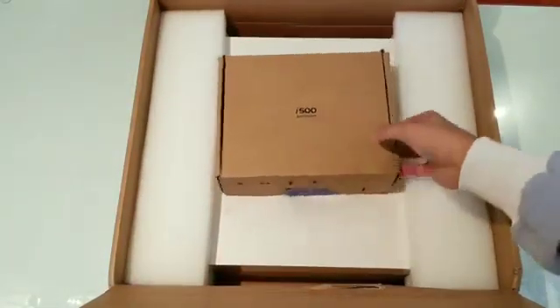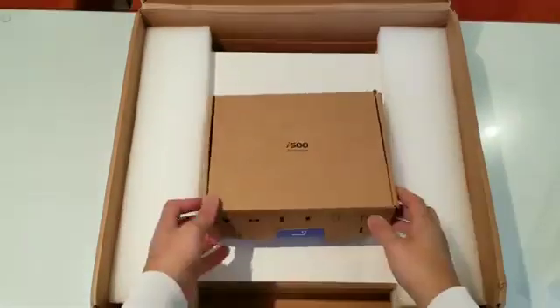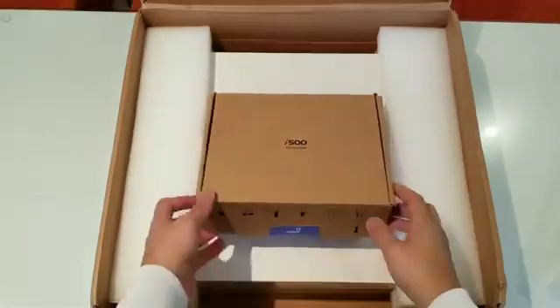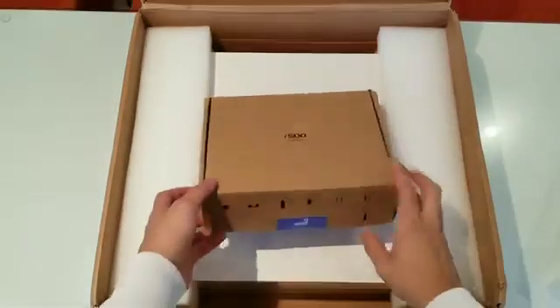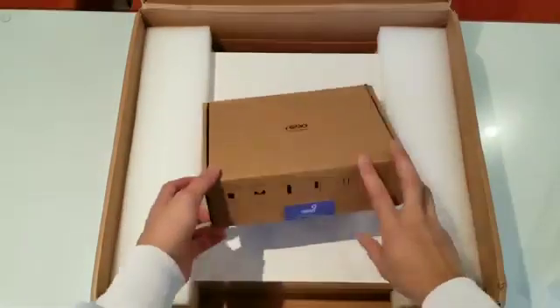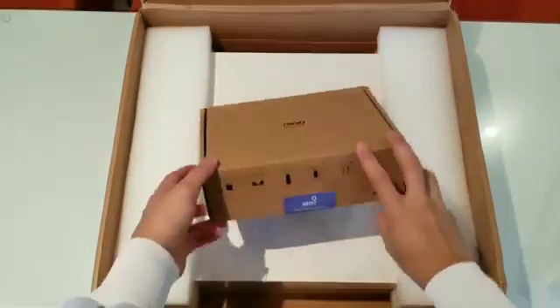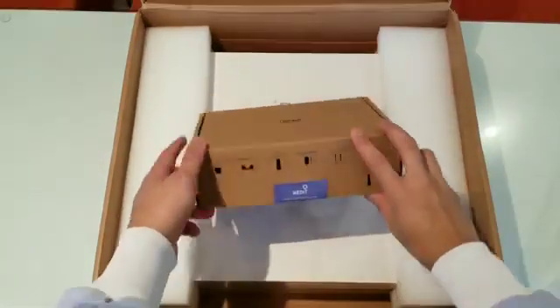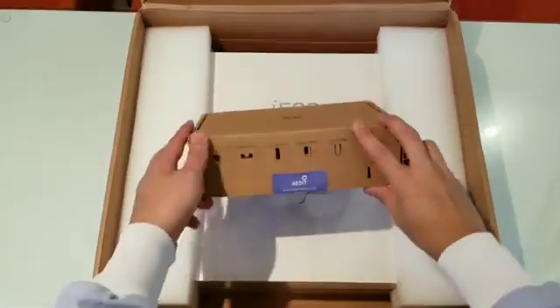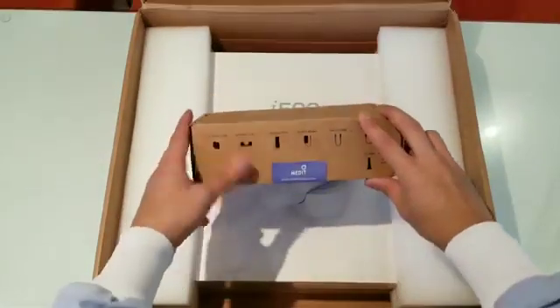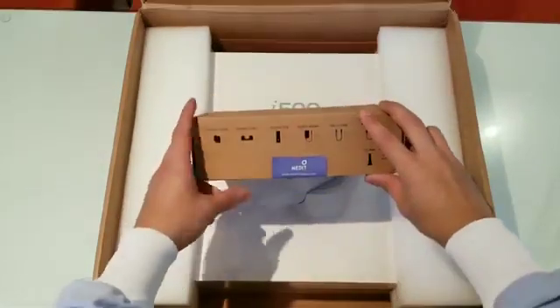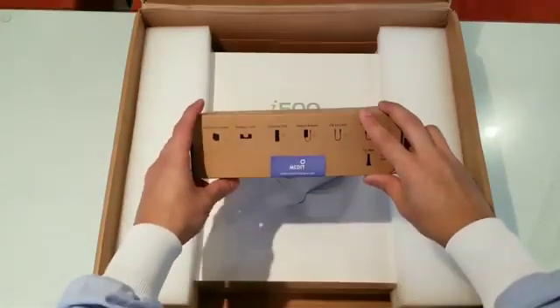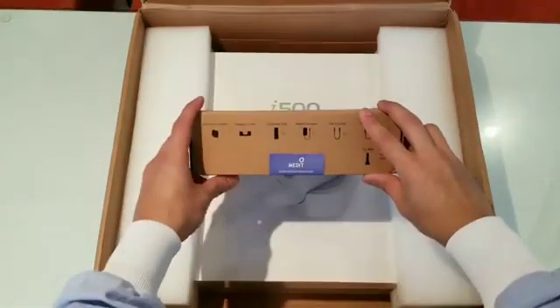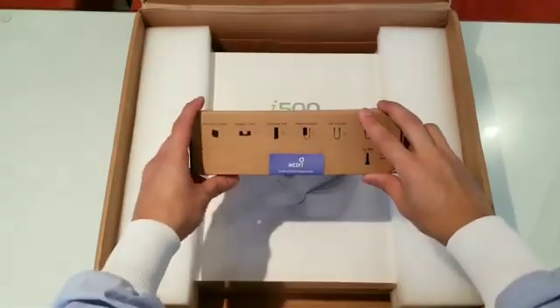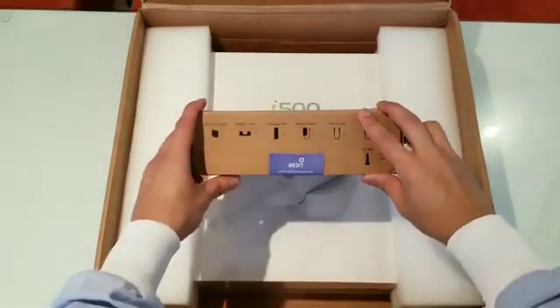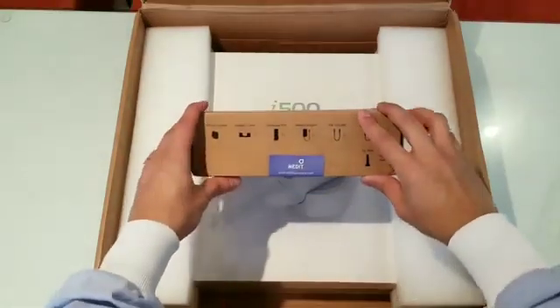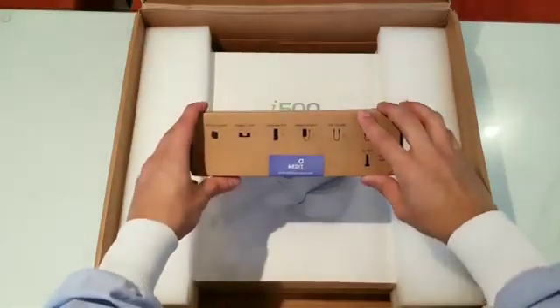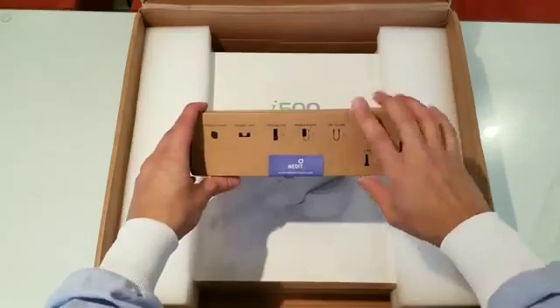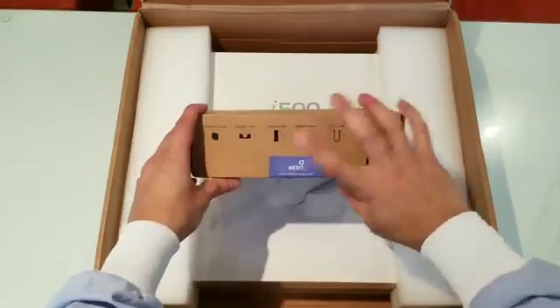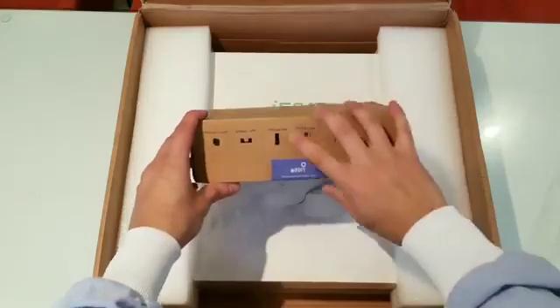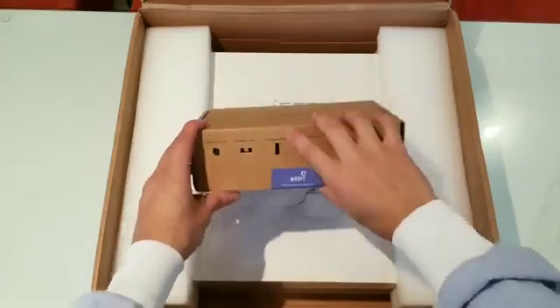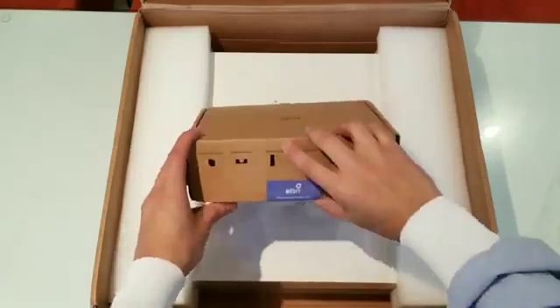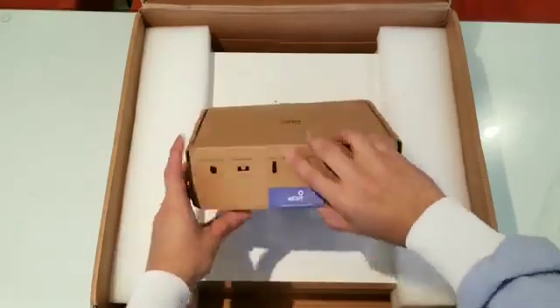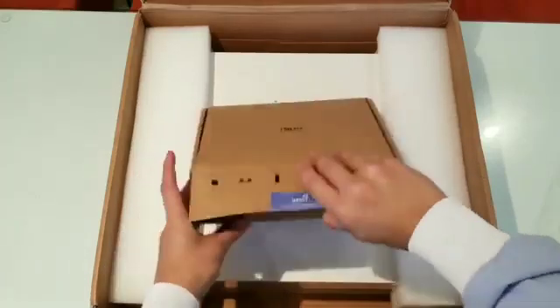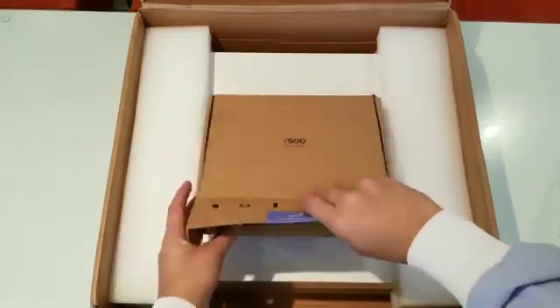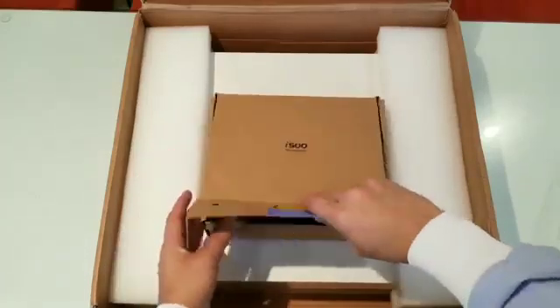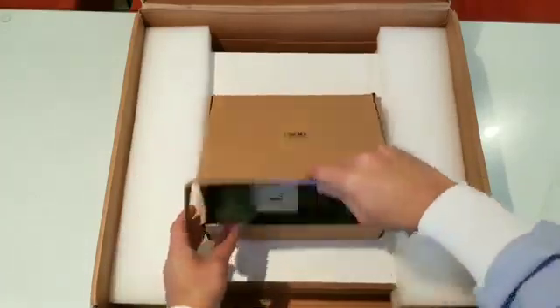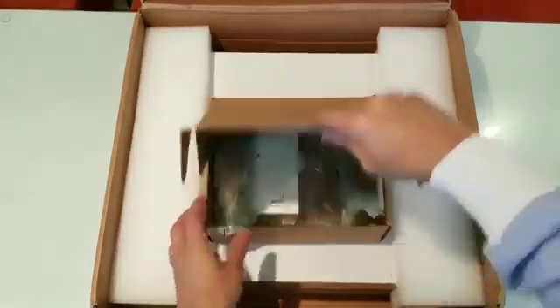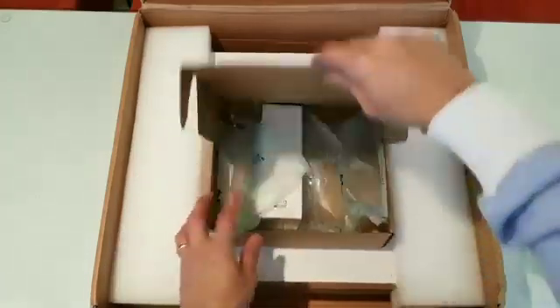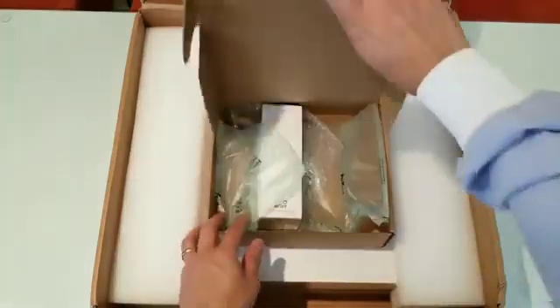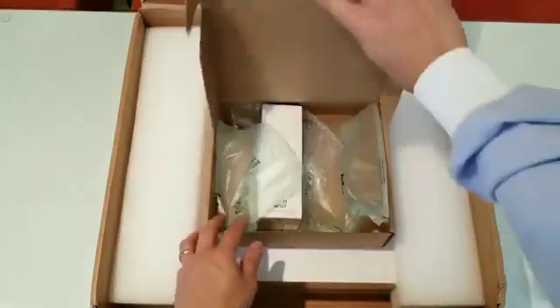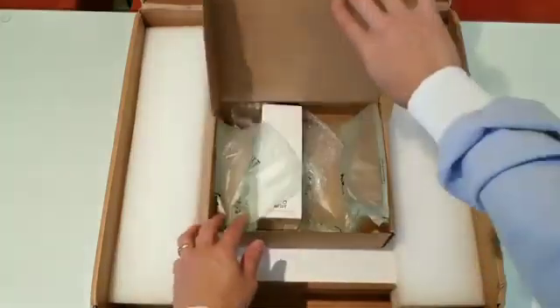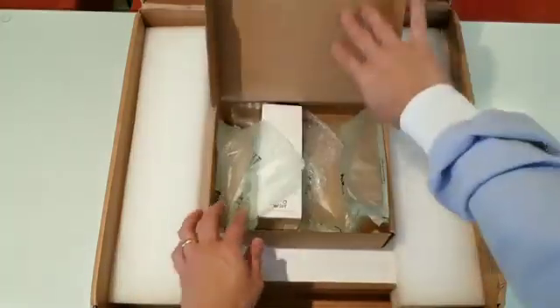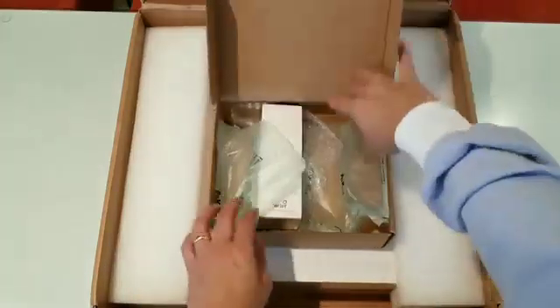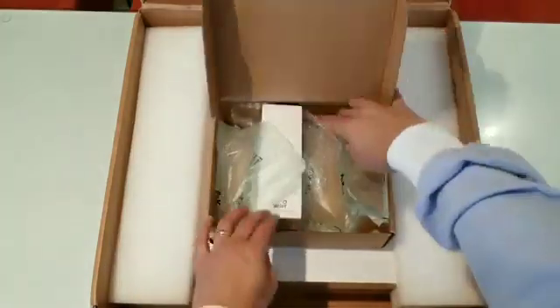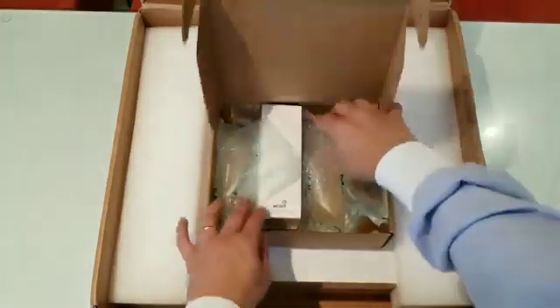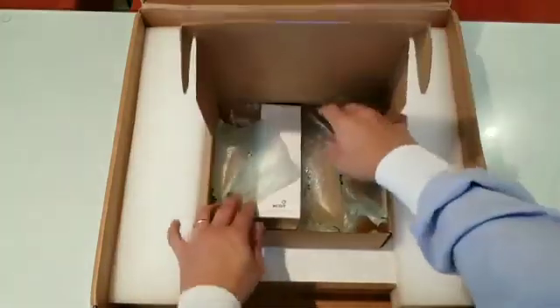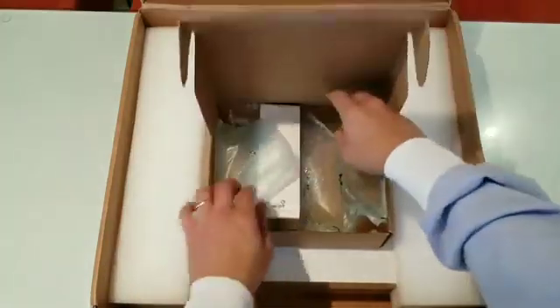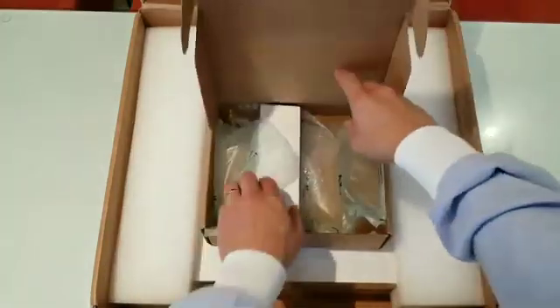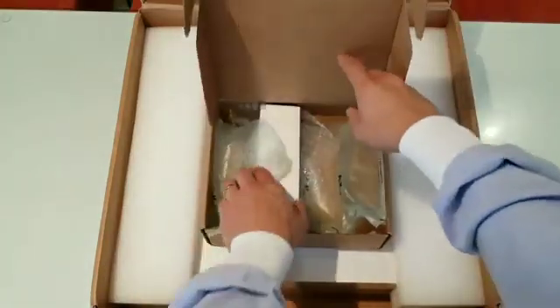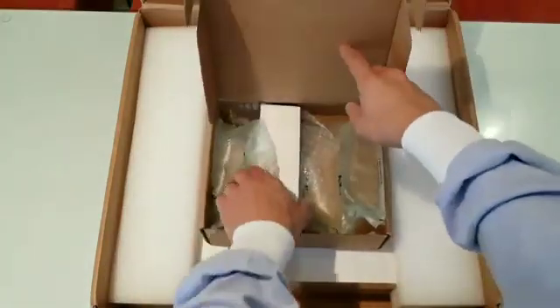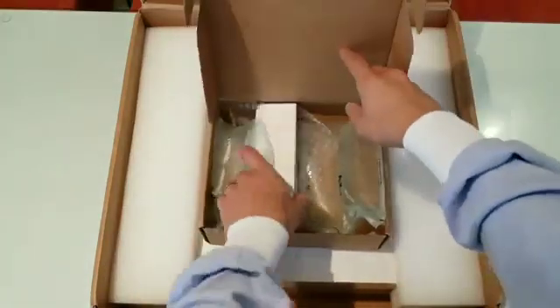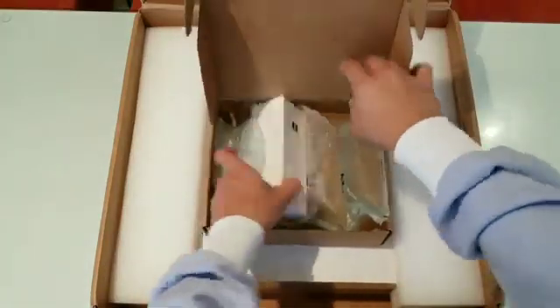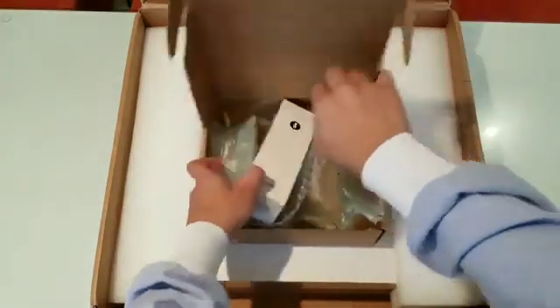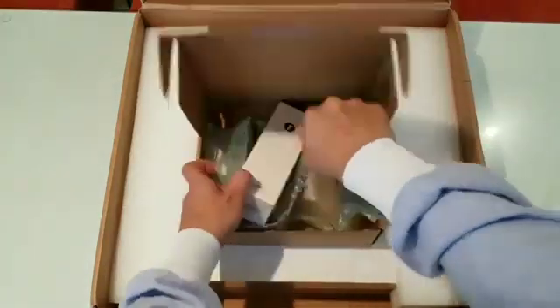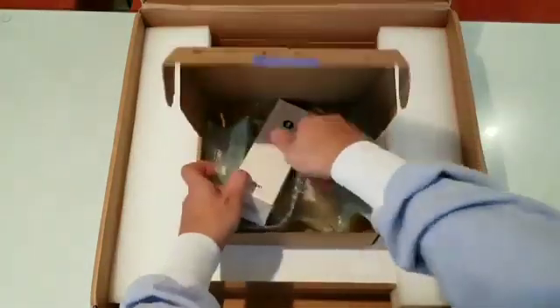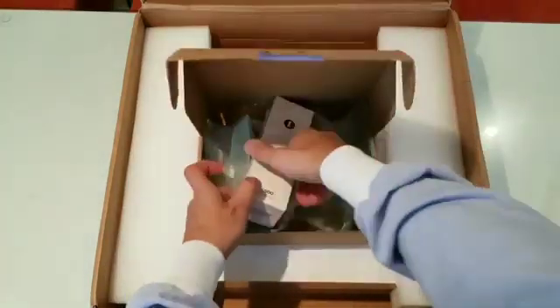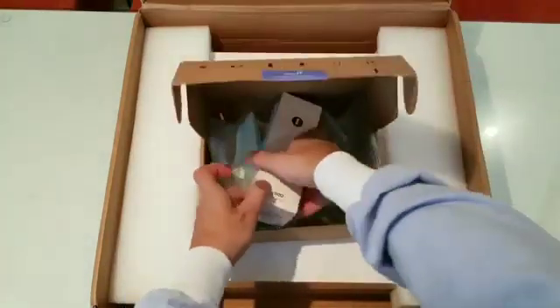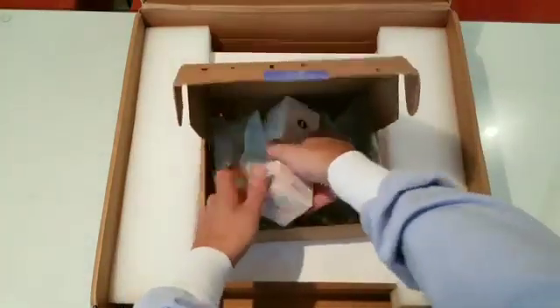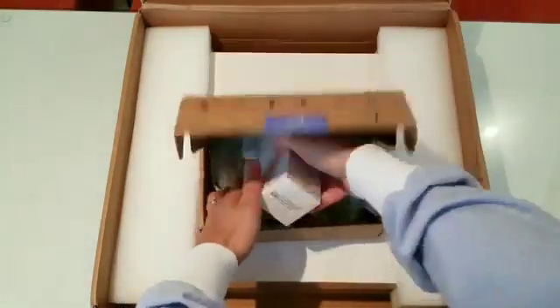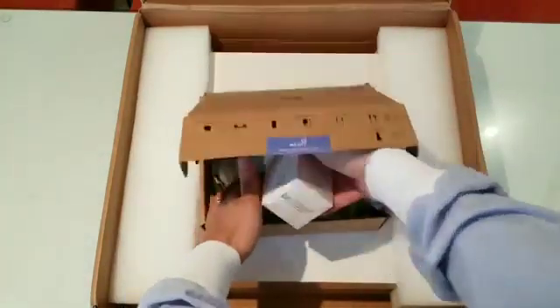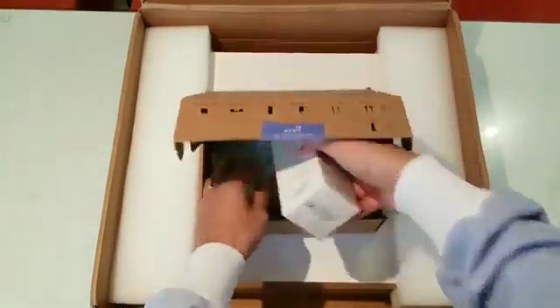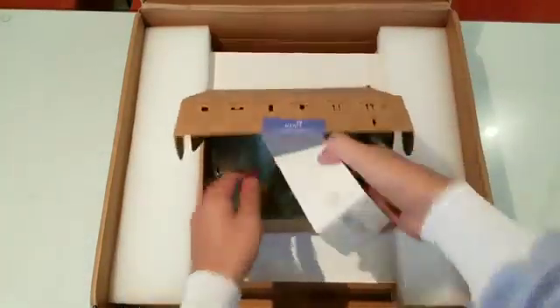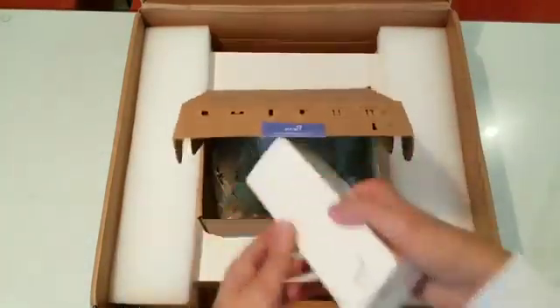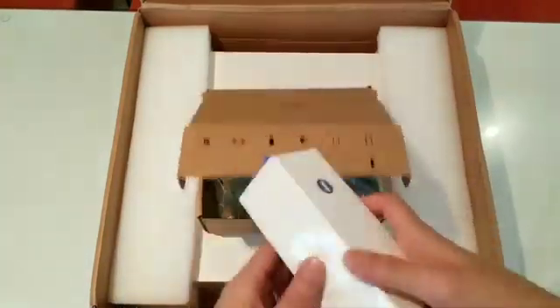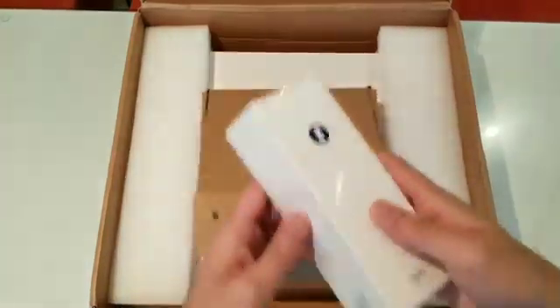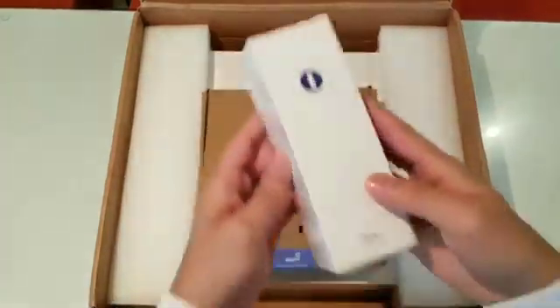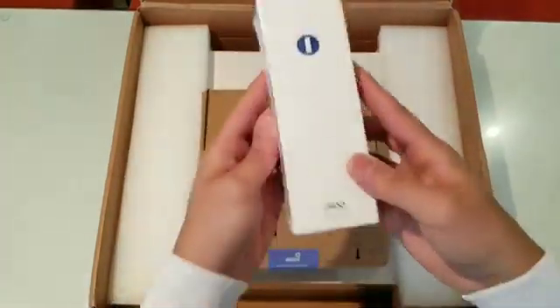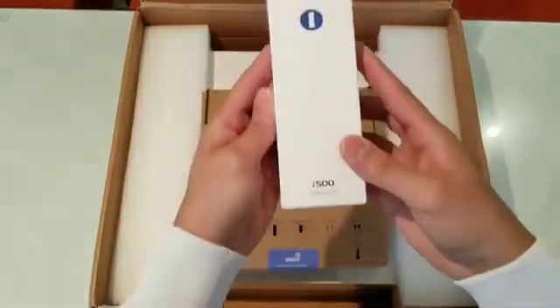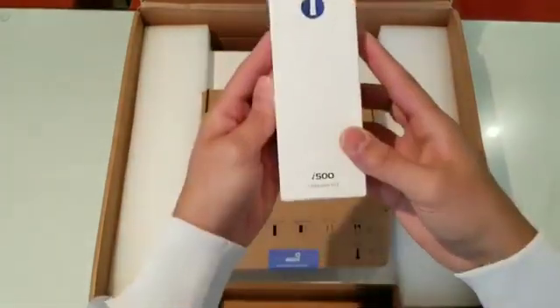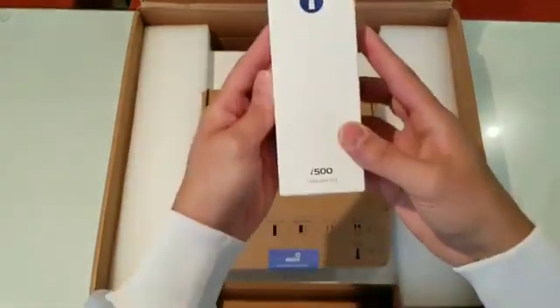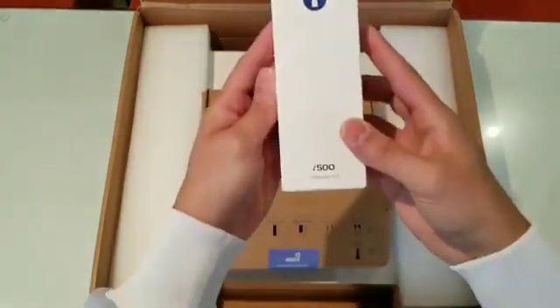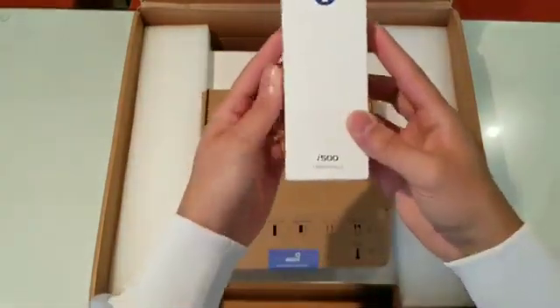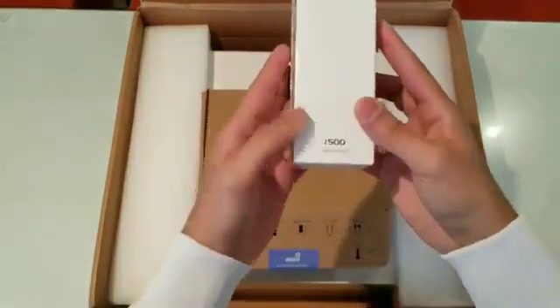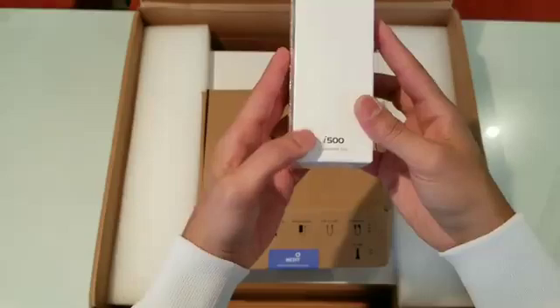This is the i500 accessory box, which if we open this one we're going to find out that it has the calibration tool right here.